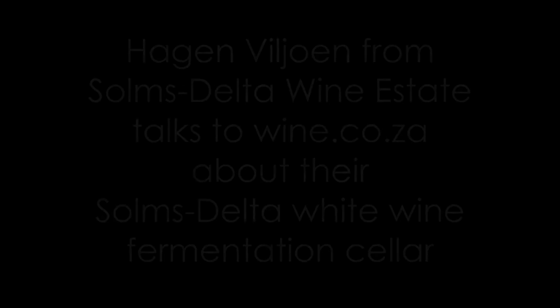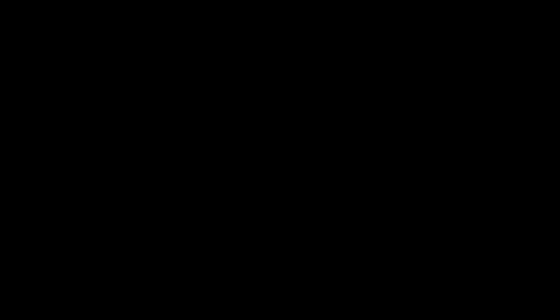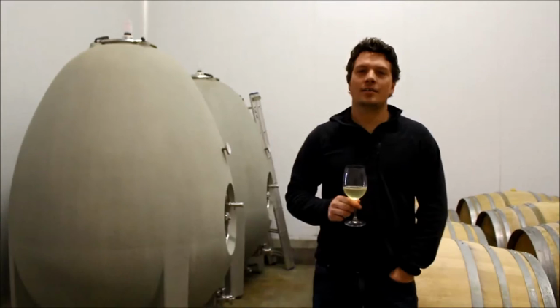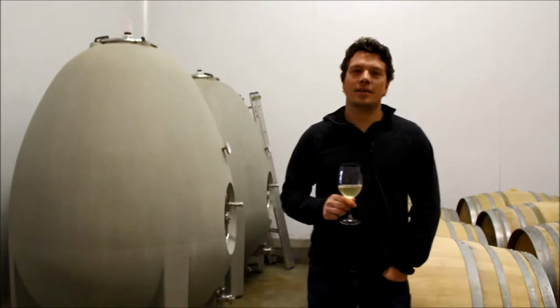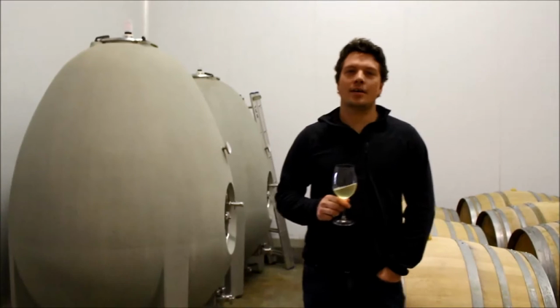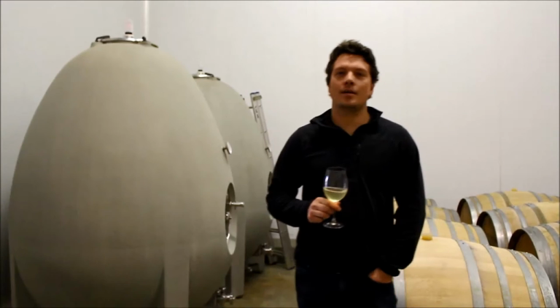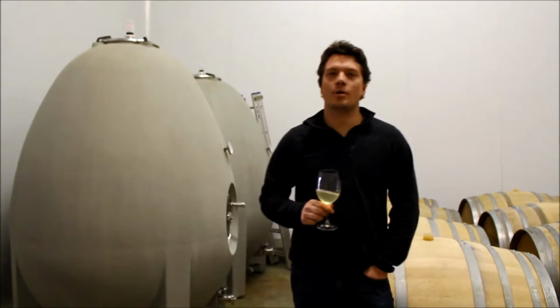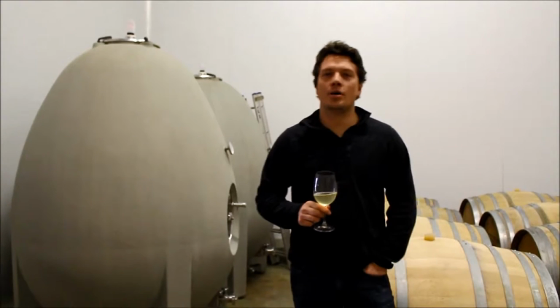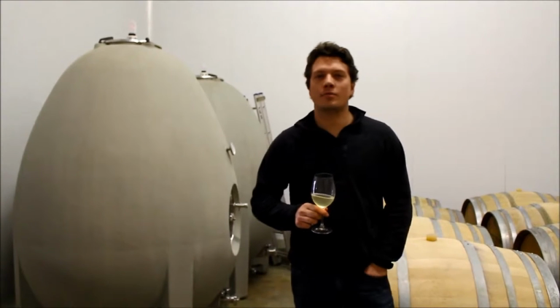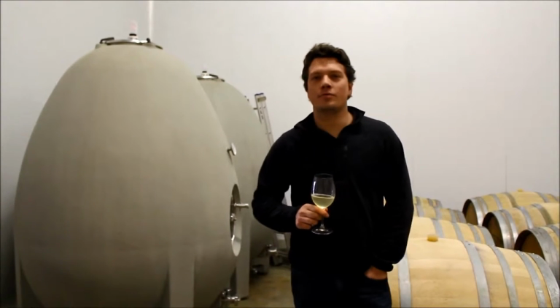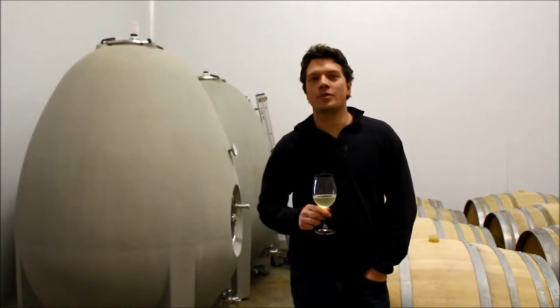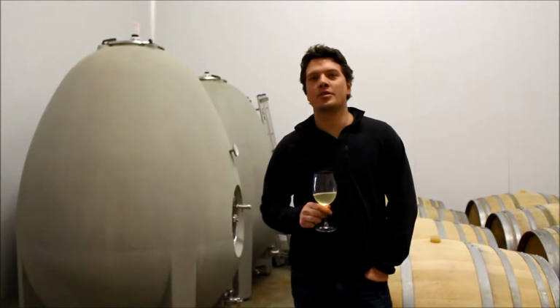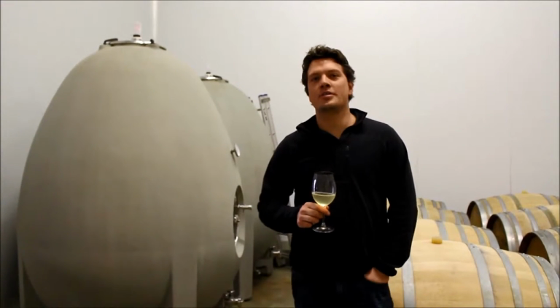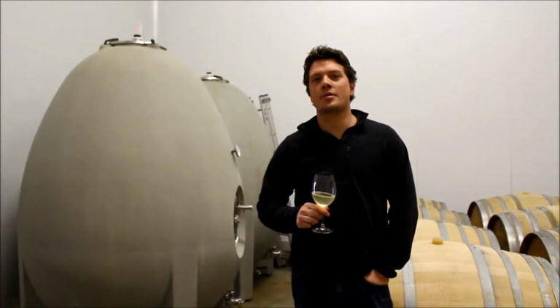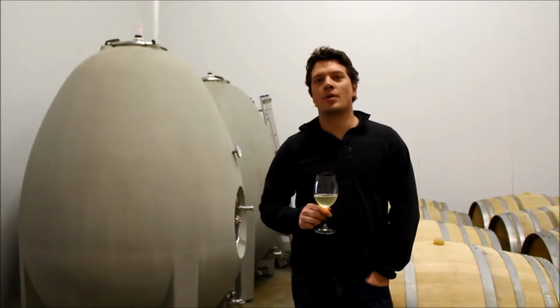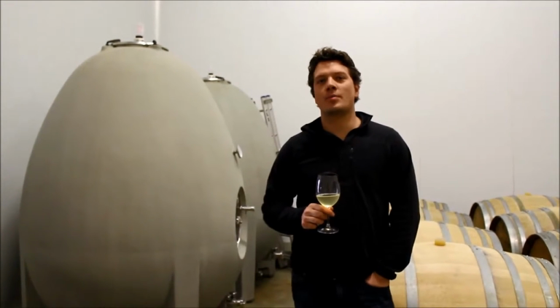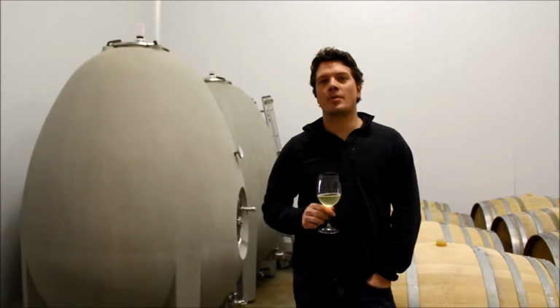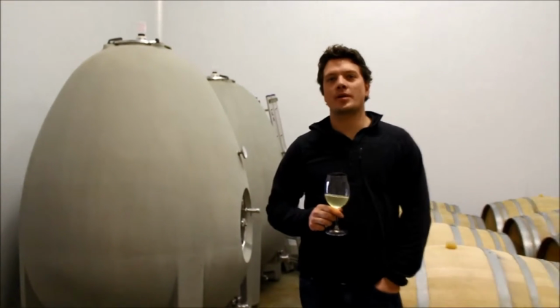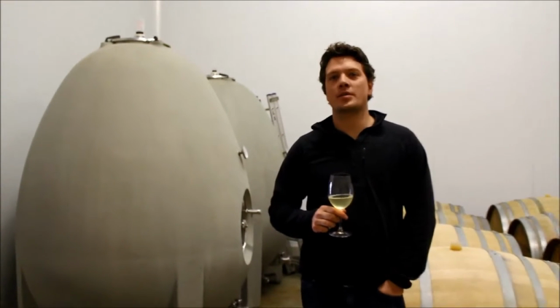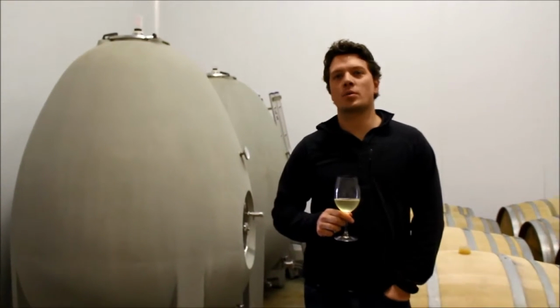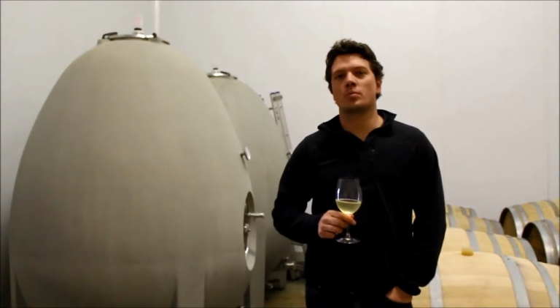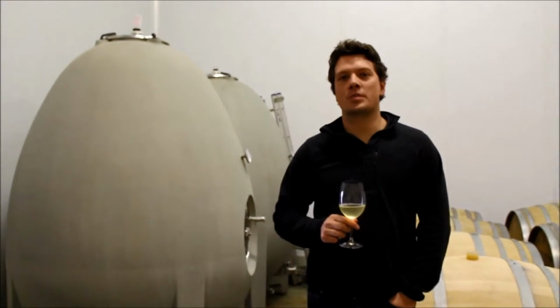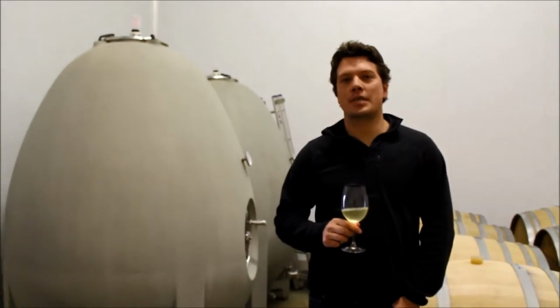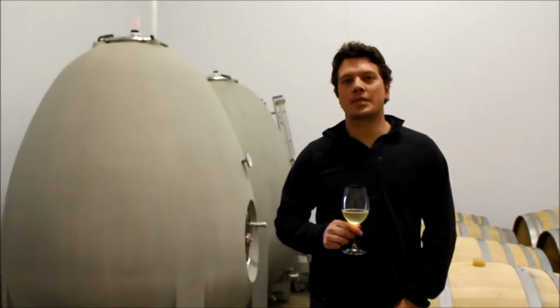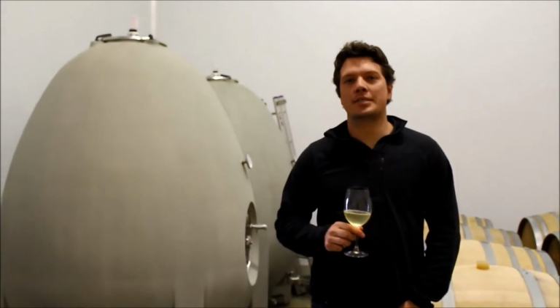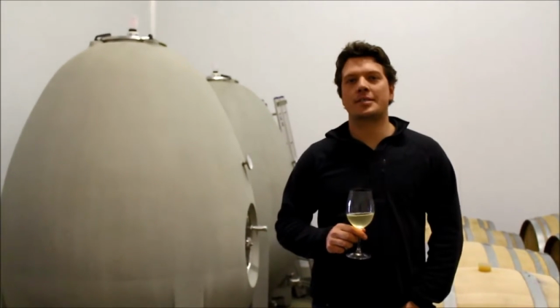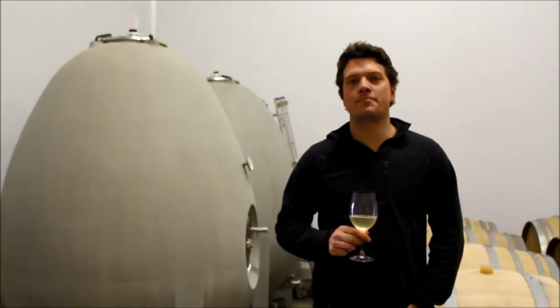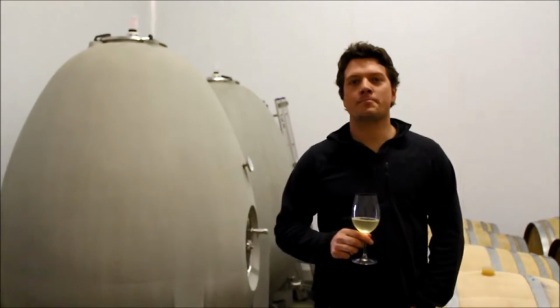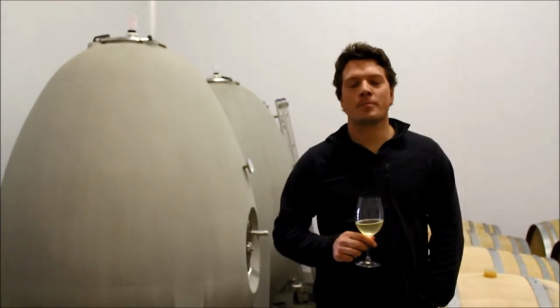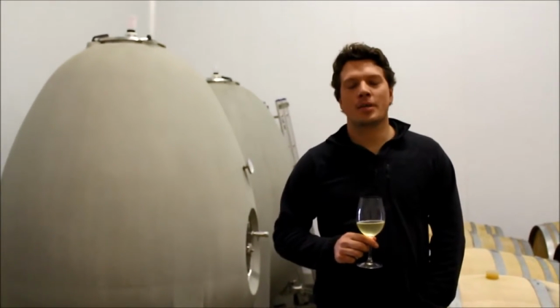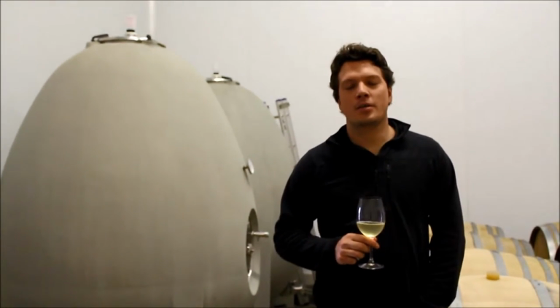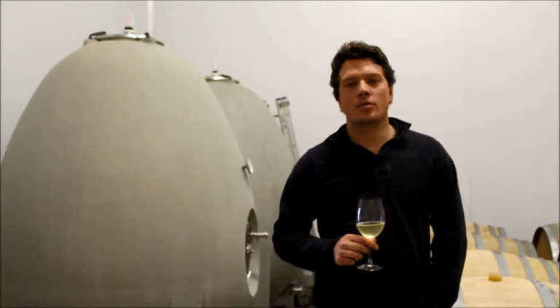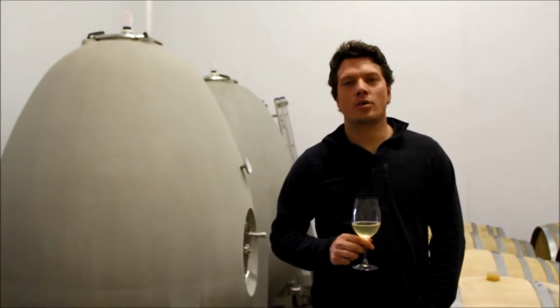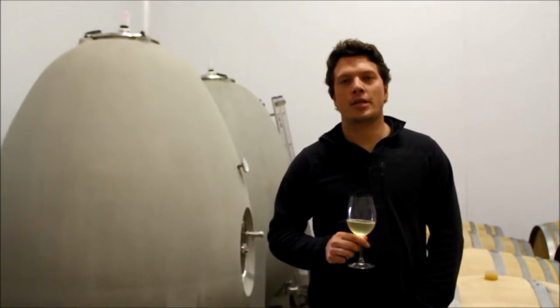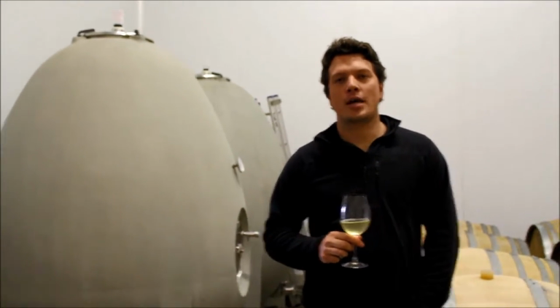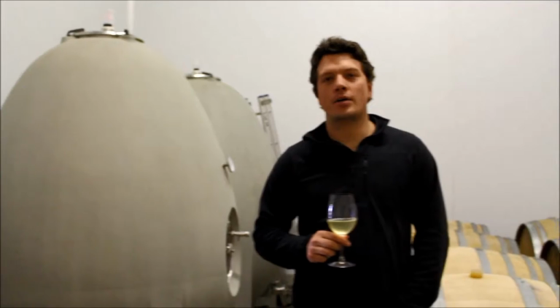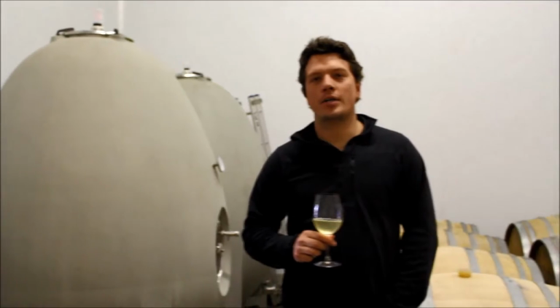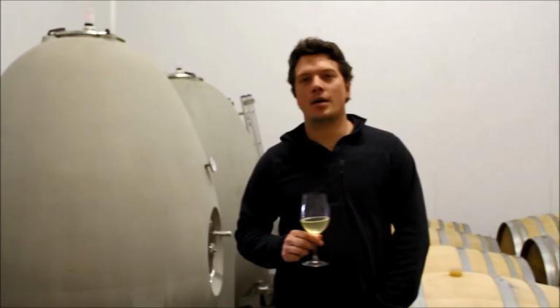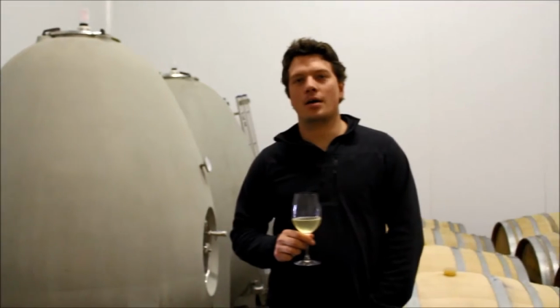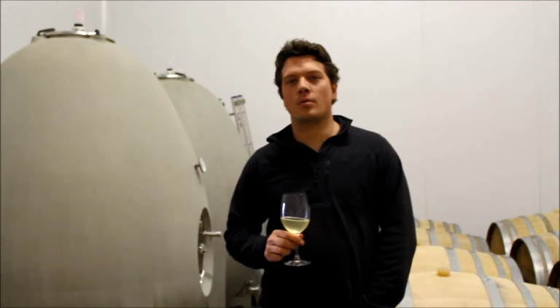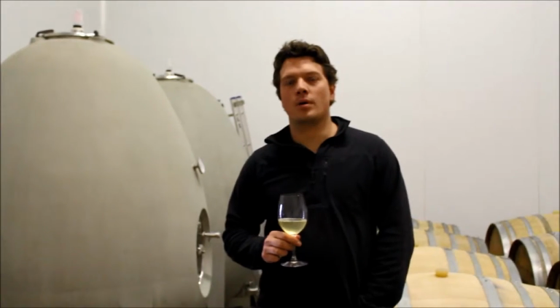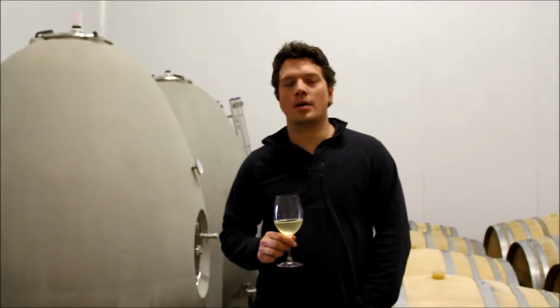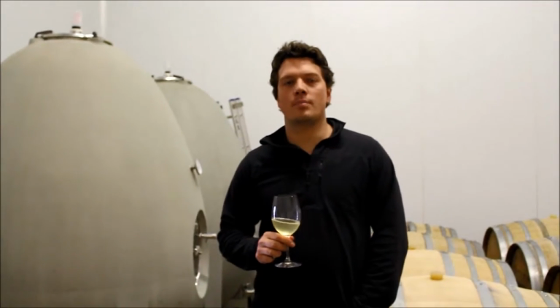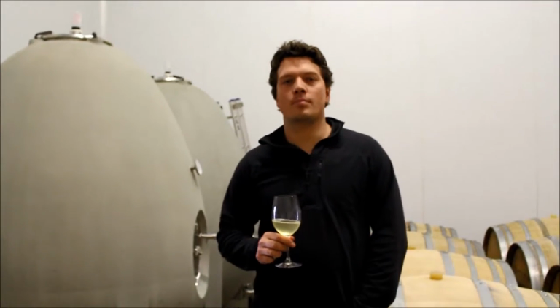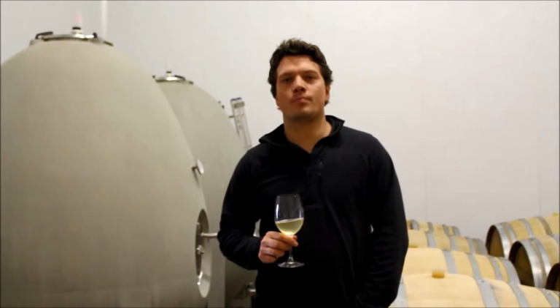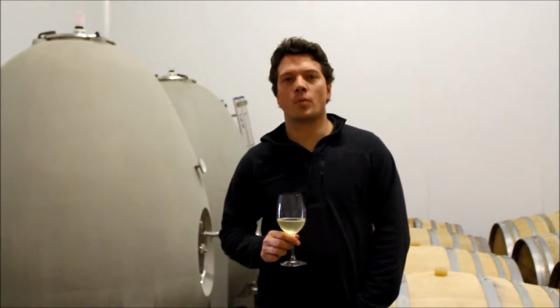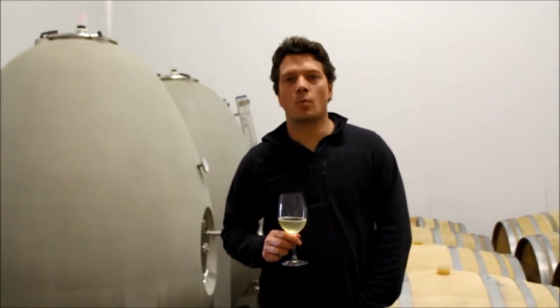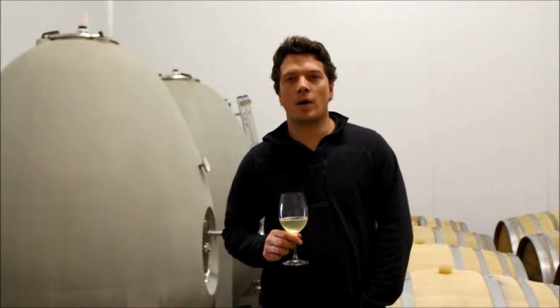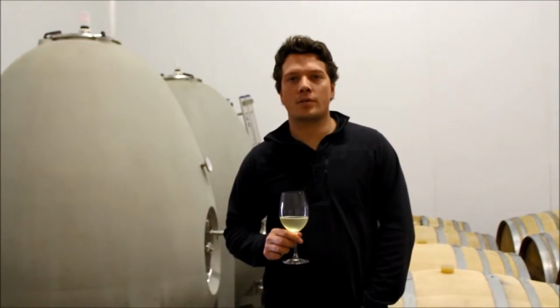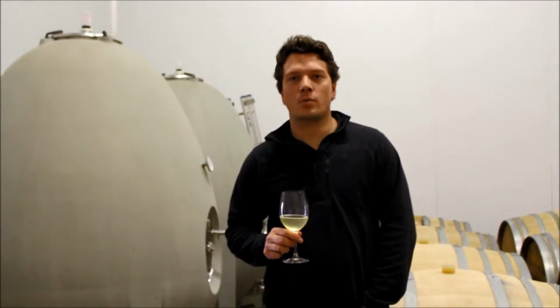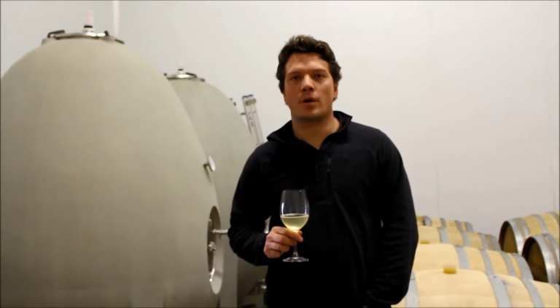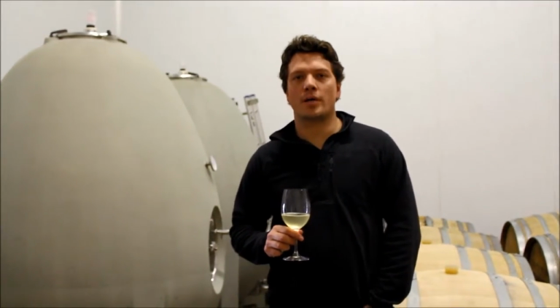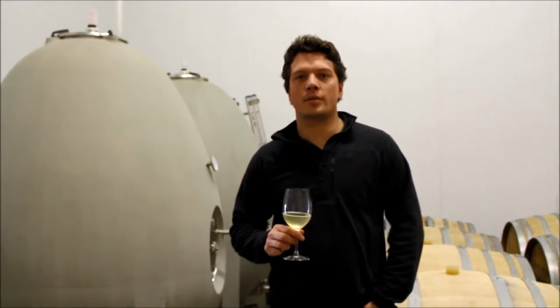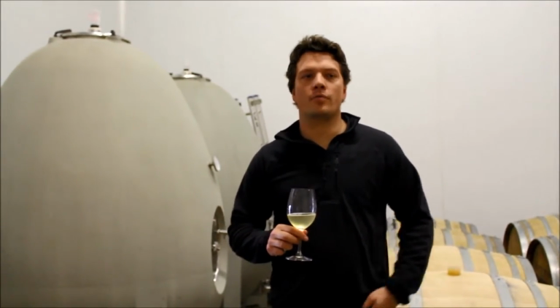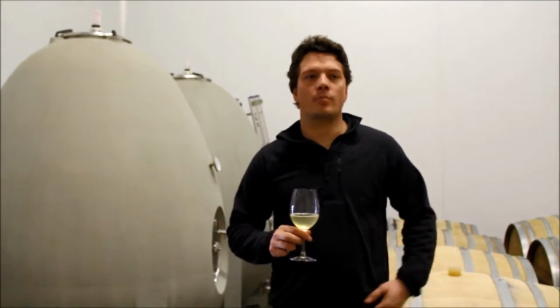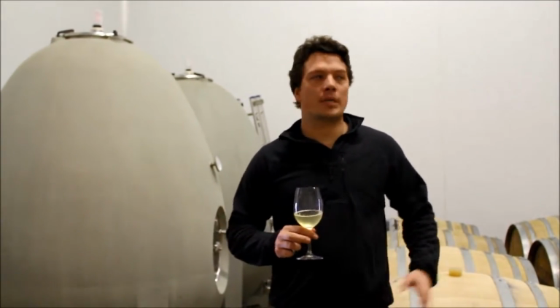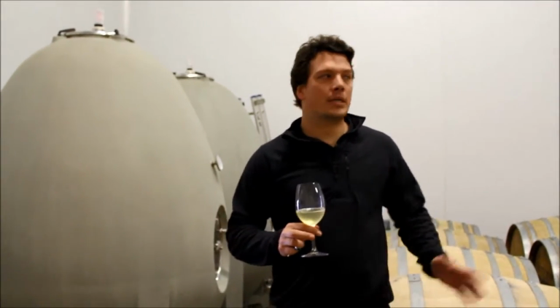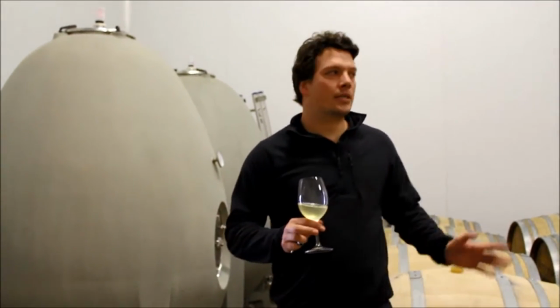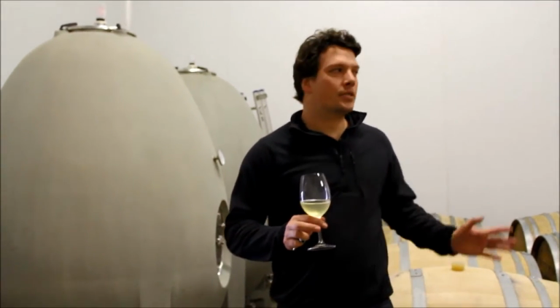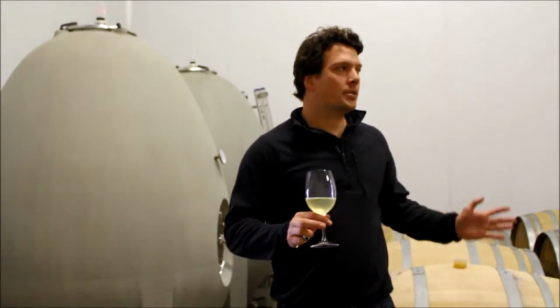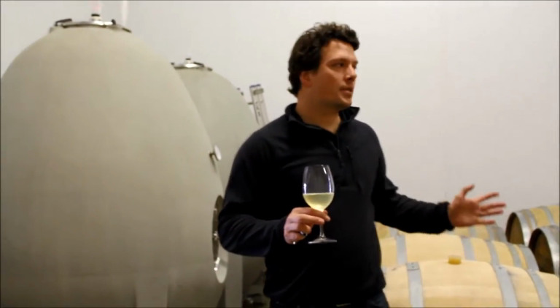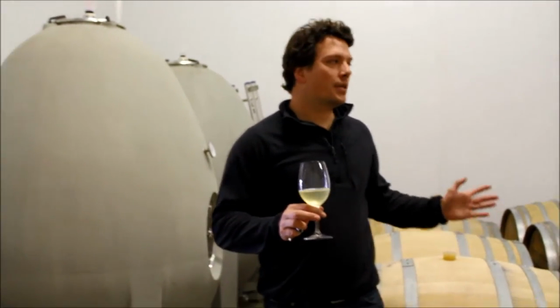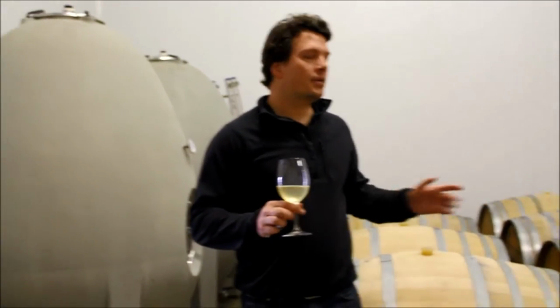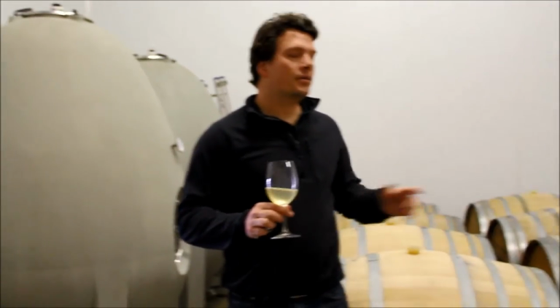Hi, I'm Harvey Fulian, the winemaker at Saunds Delta. You are now in our white wine fermentation cellar.